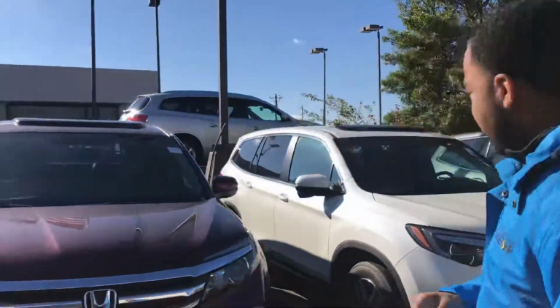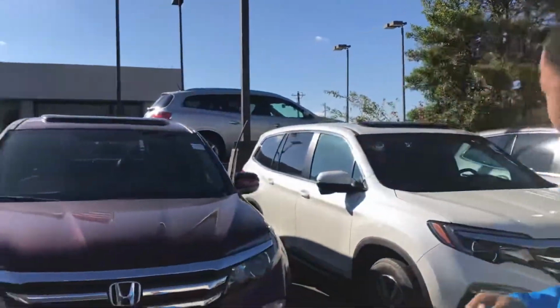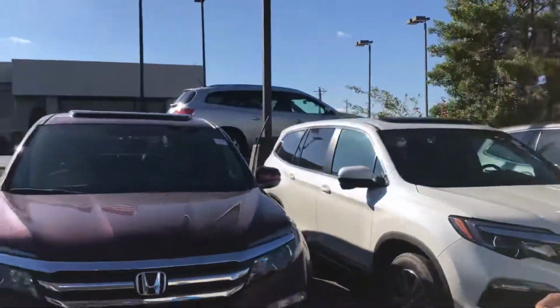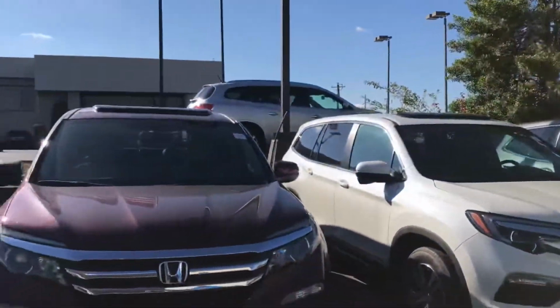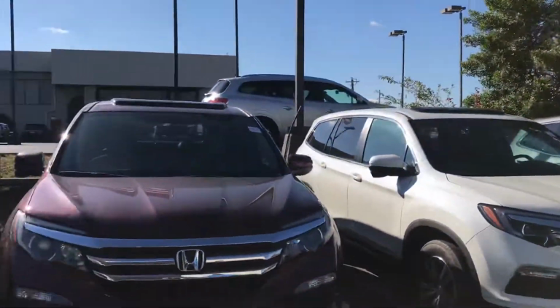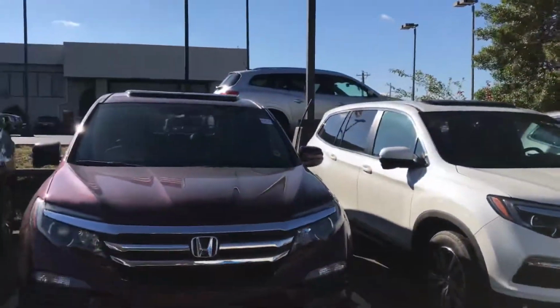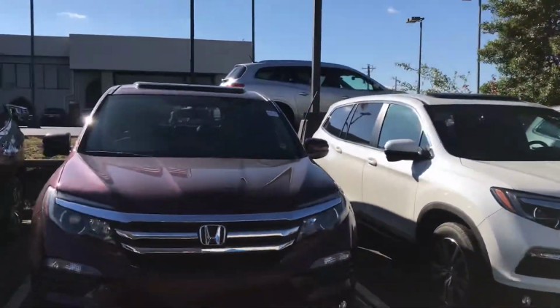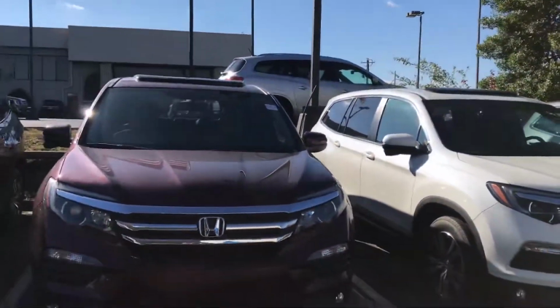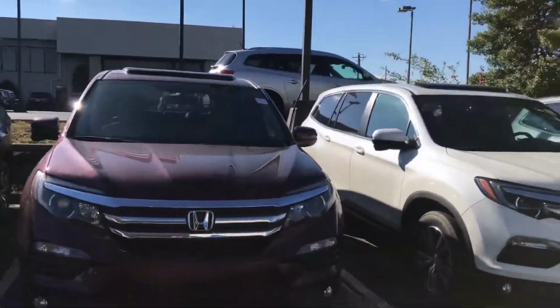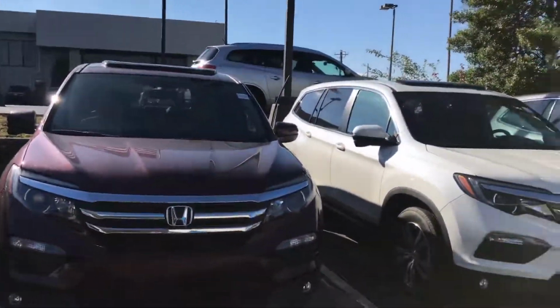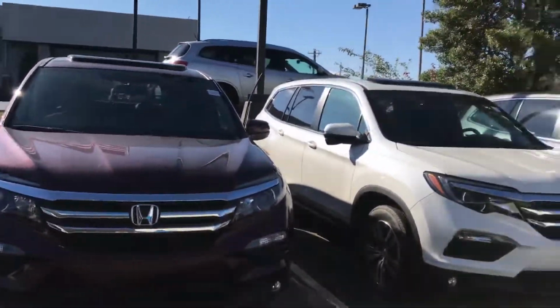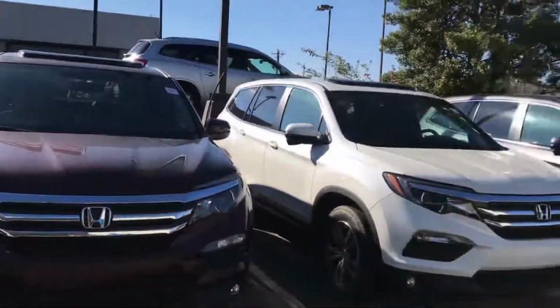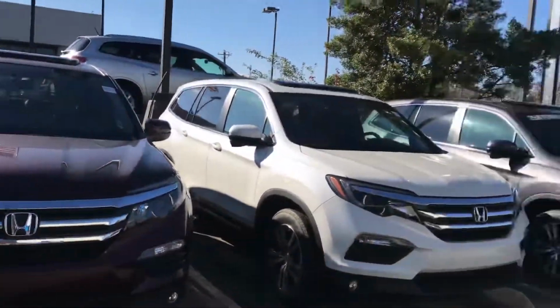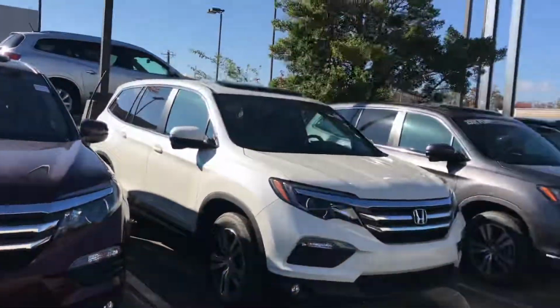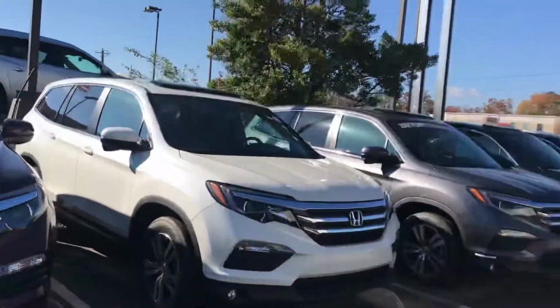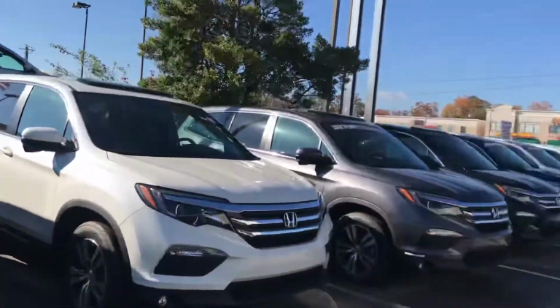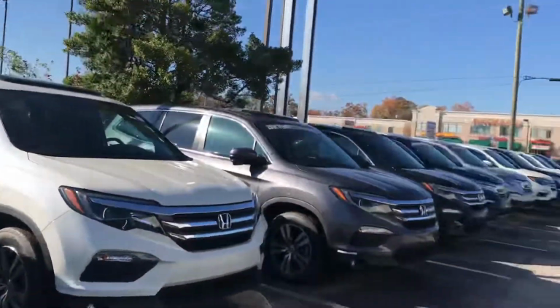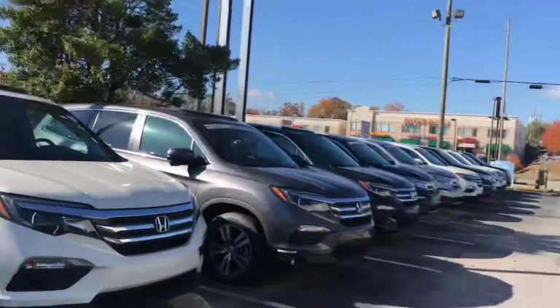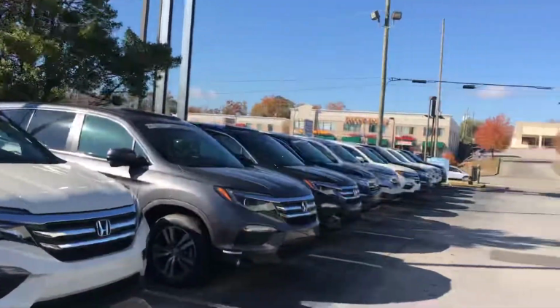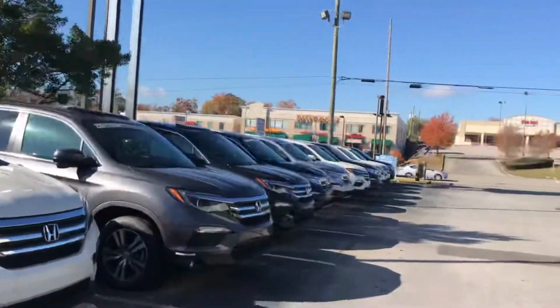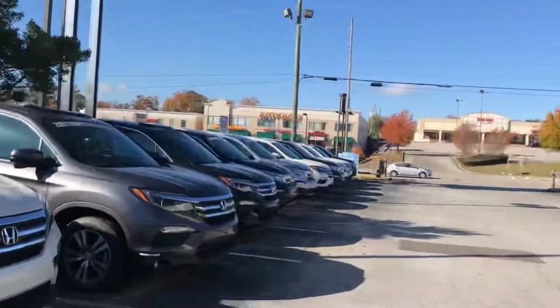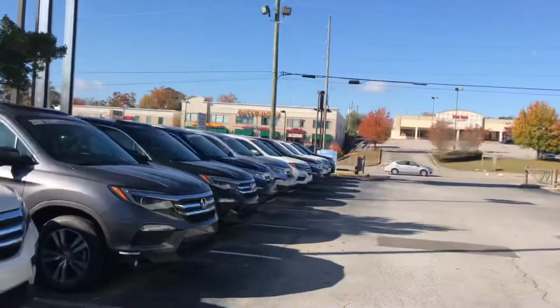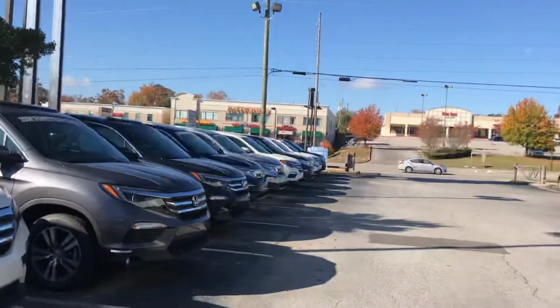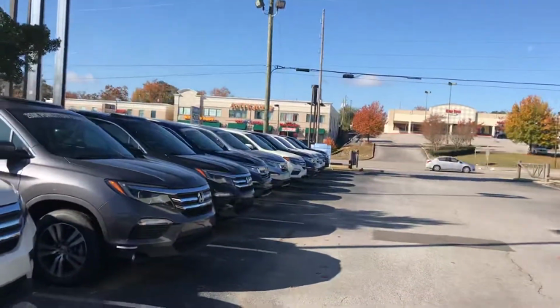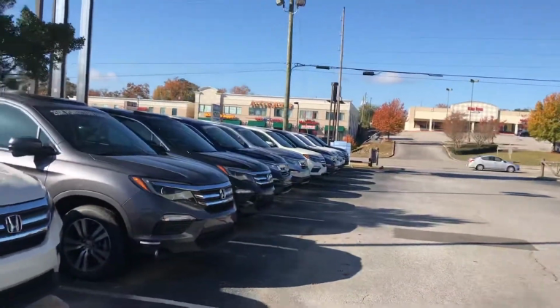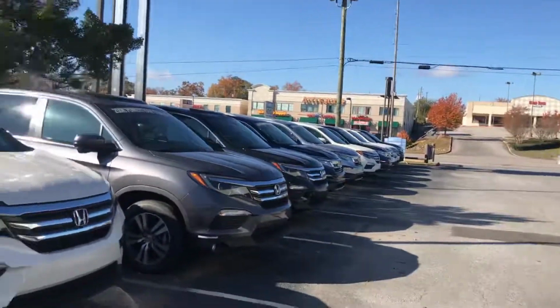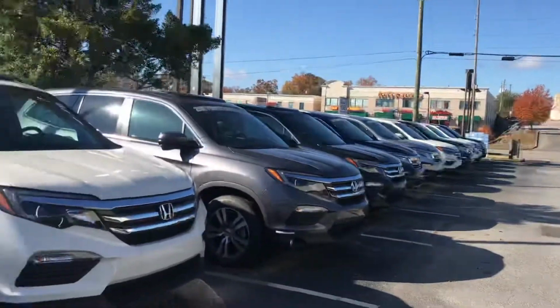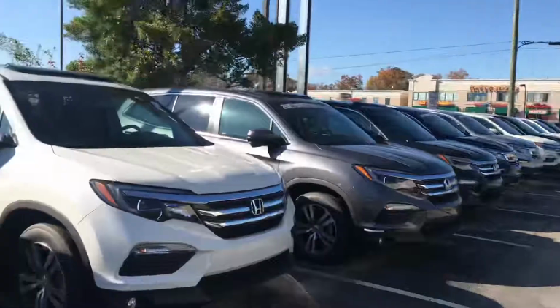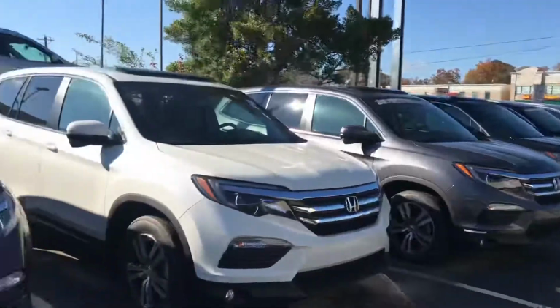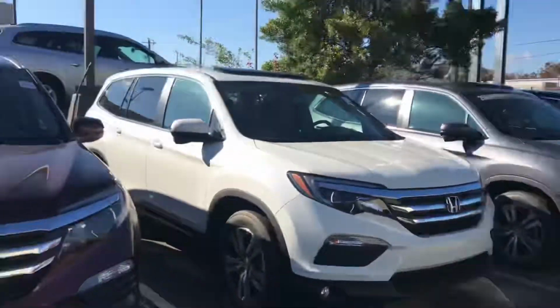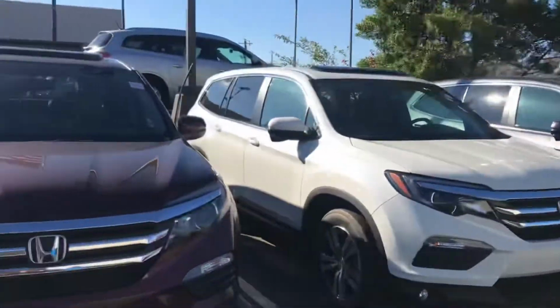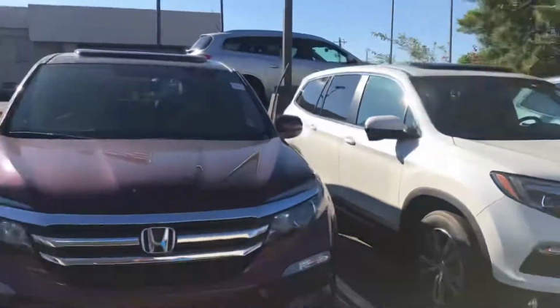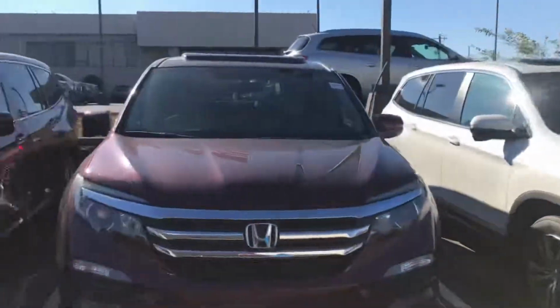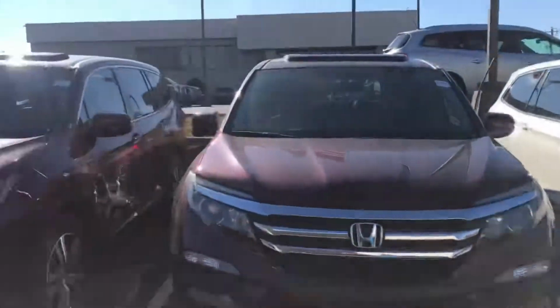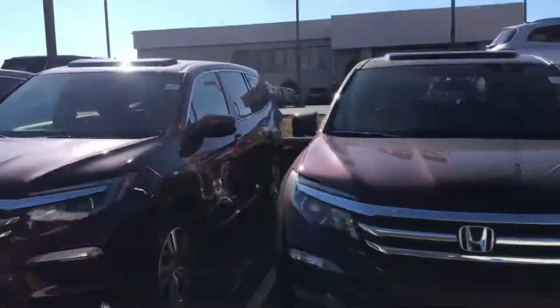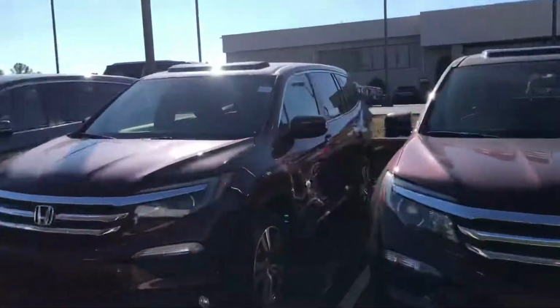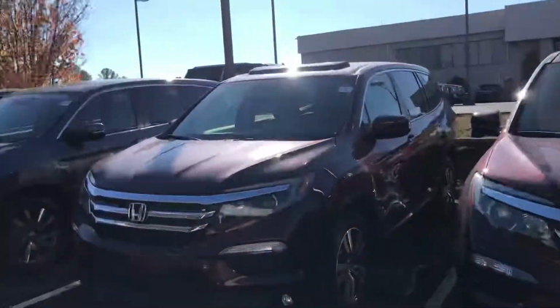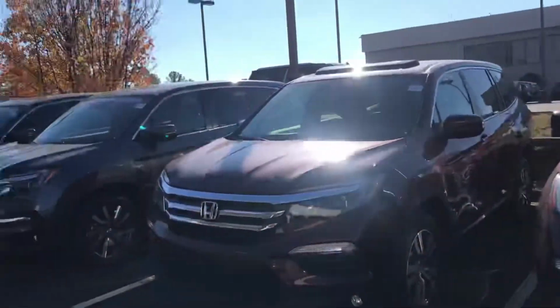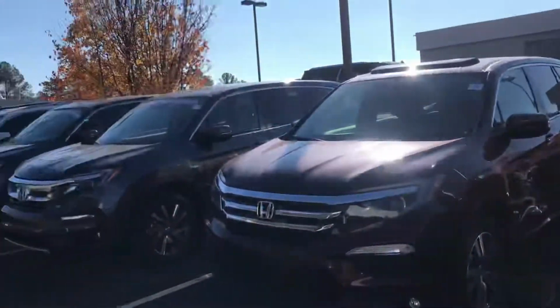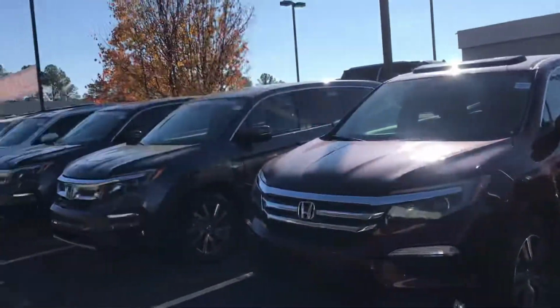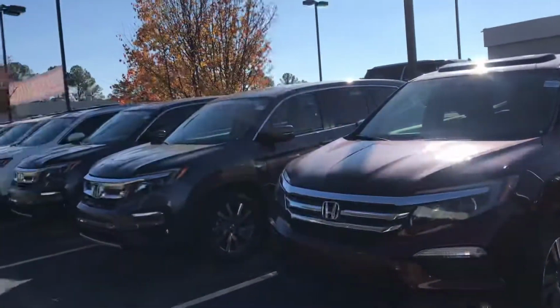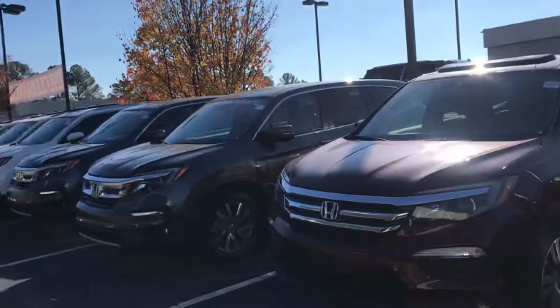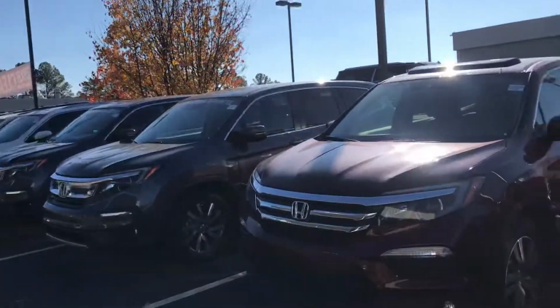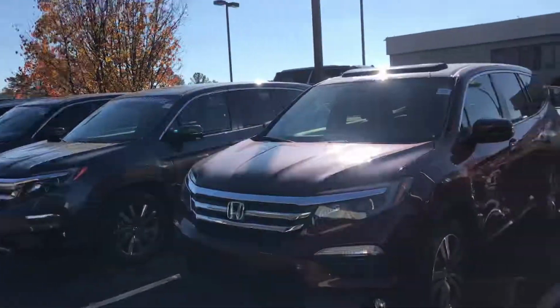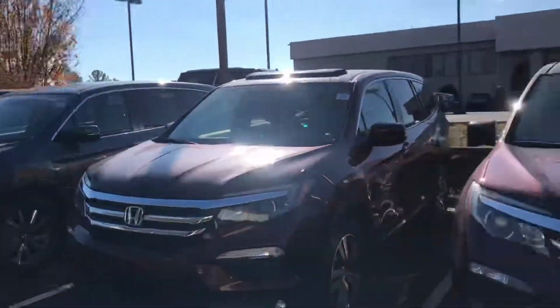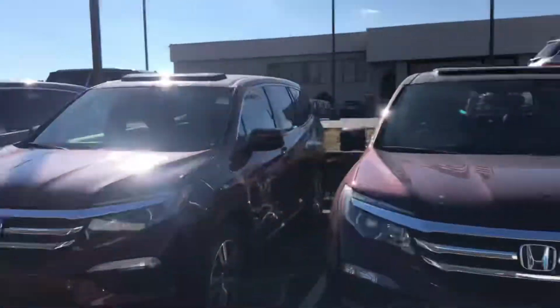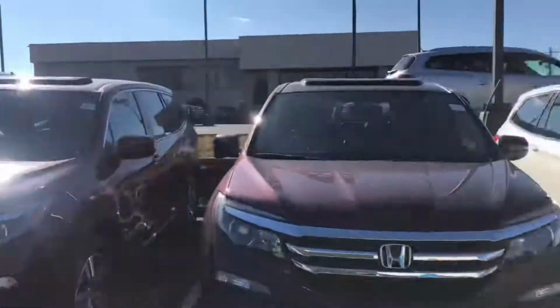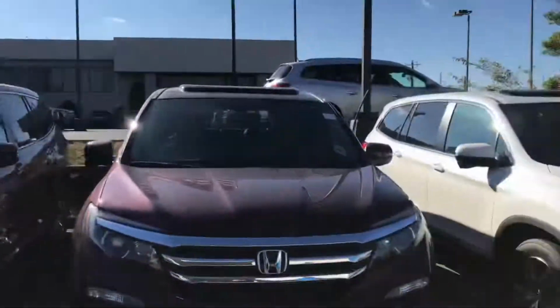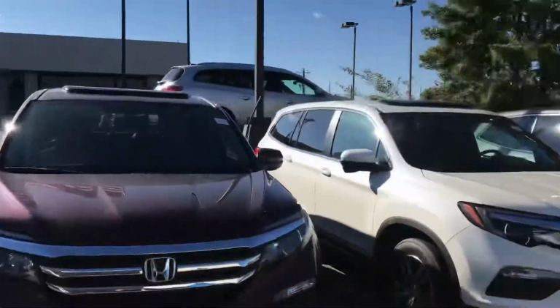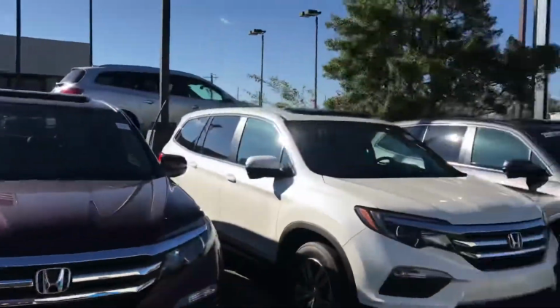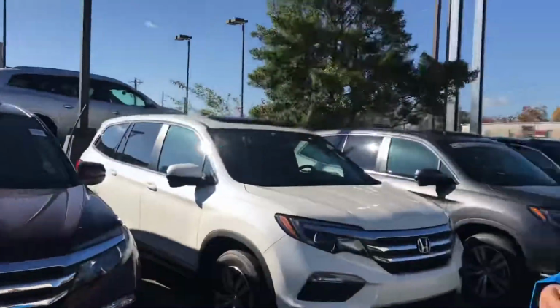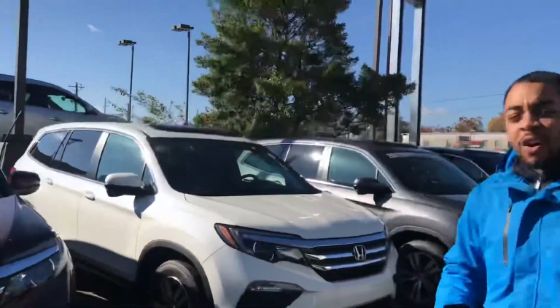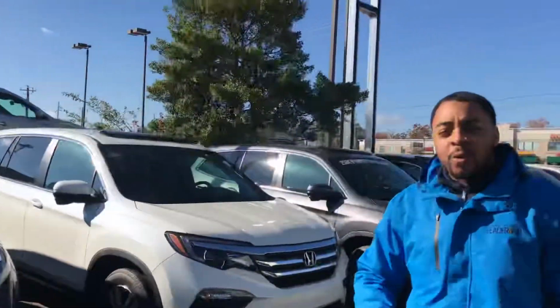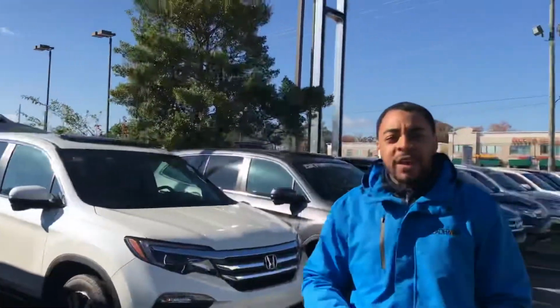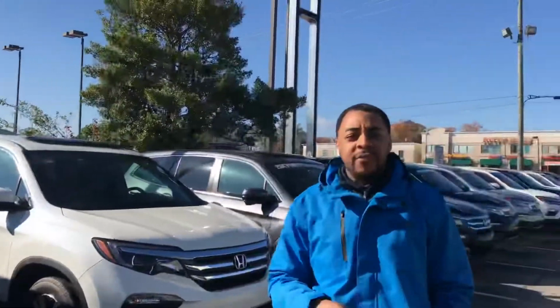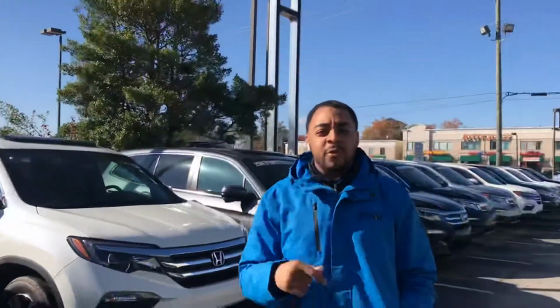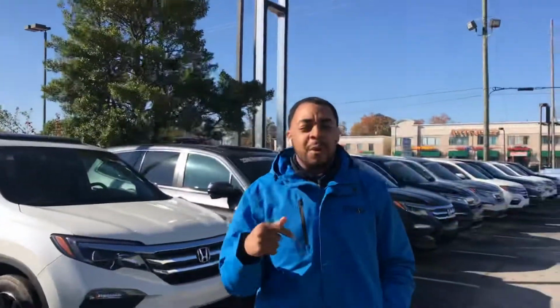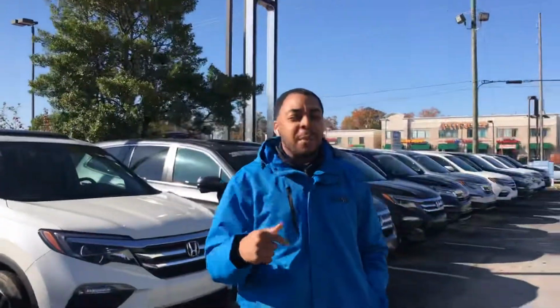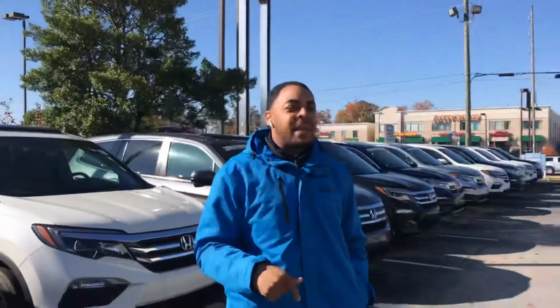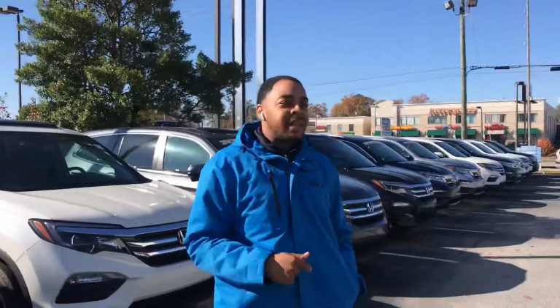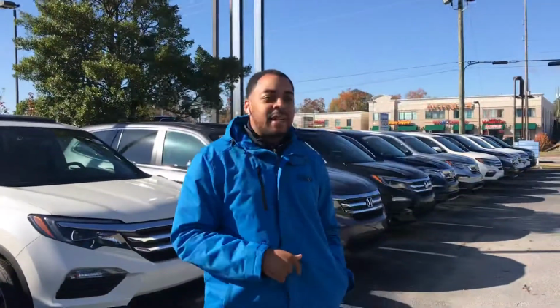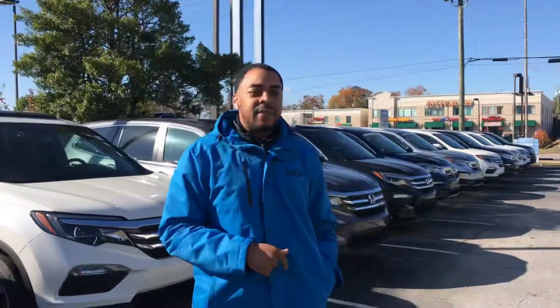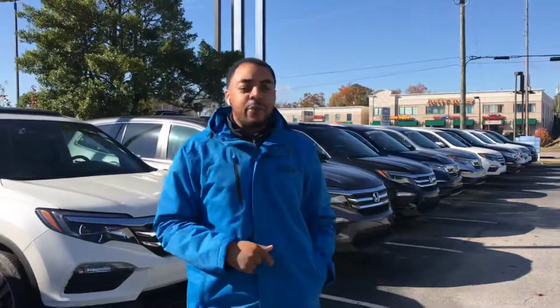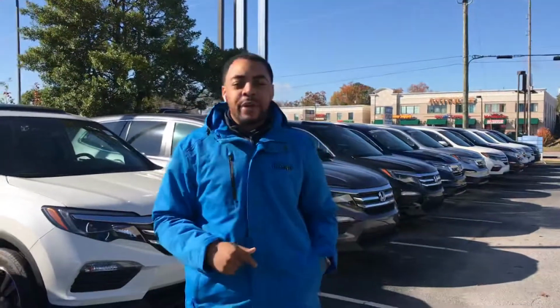Derek, as you can see, I've got 2018s in stock, a few remaining, and I also have 2019s on the lot. They are ready for immediate delivery.